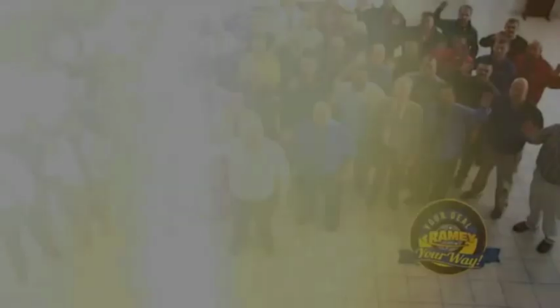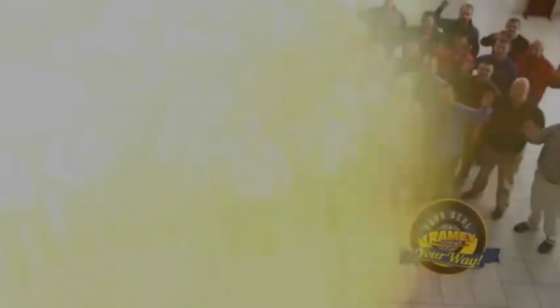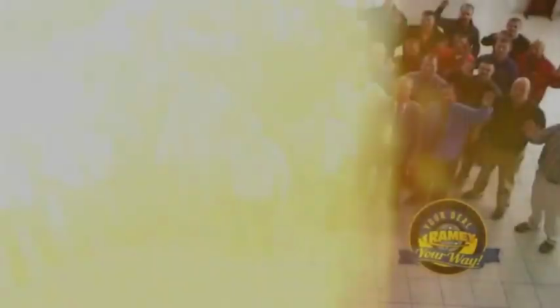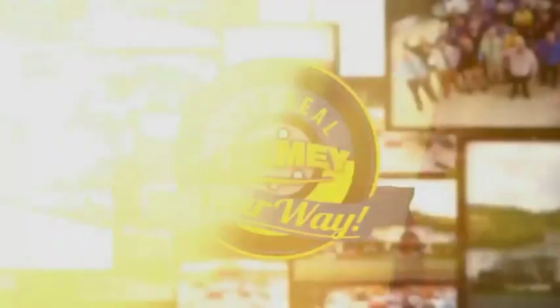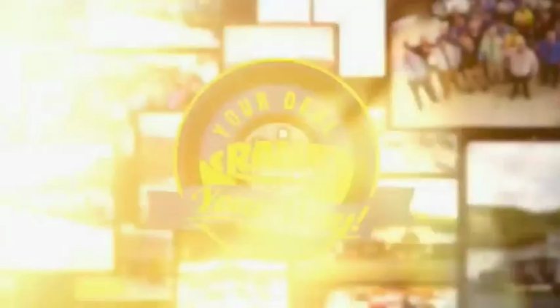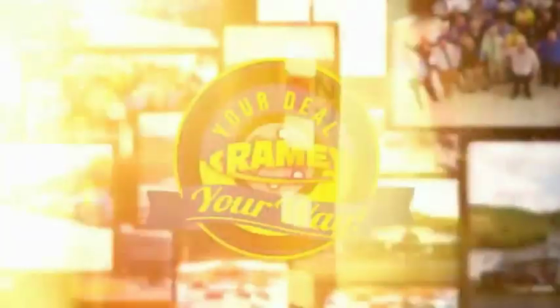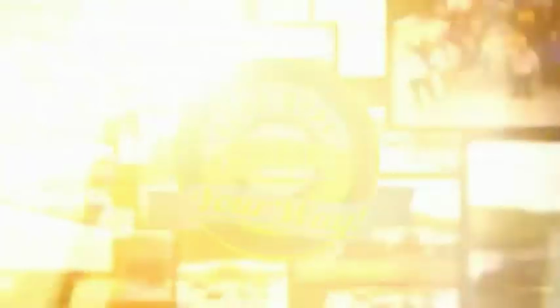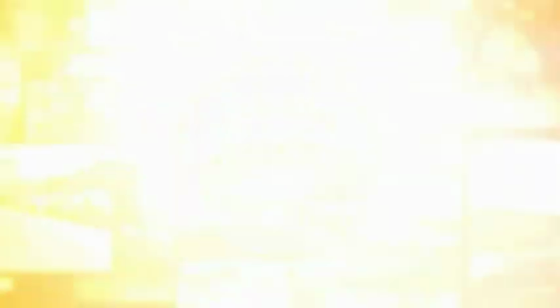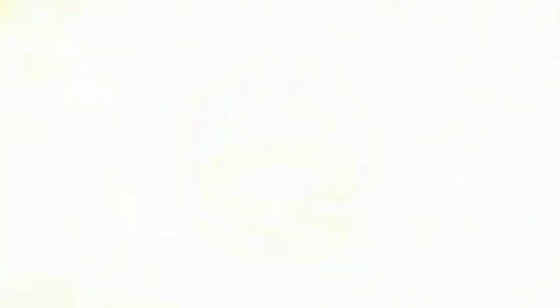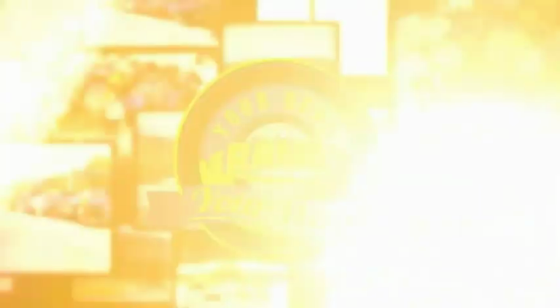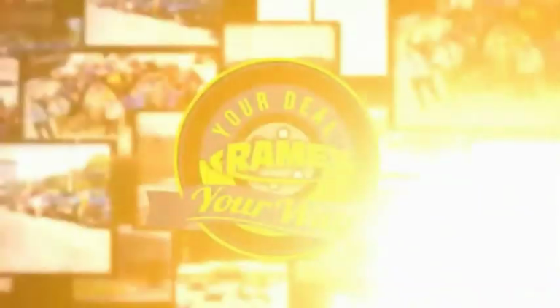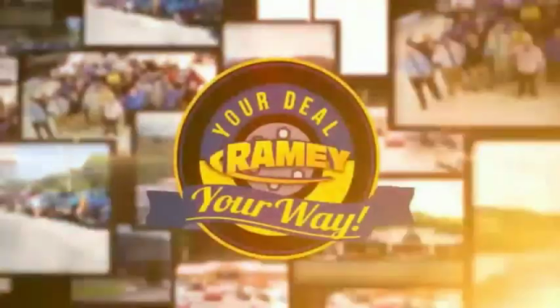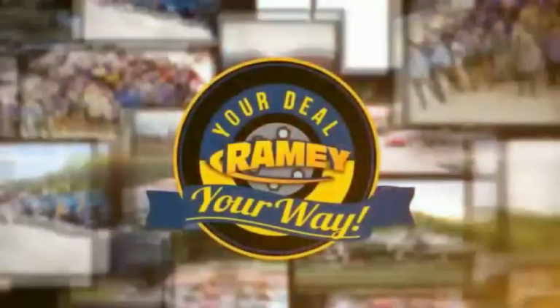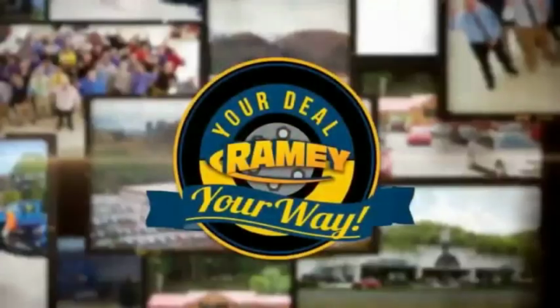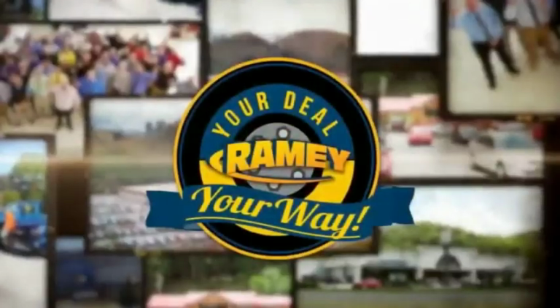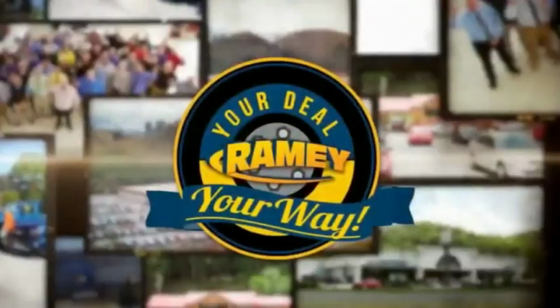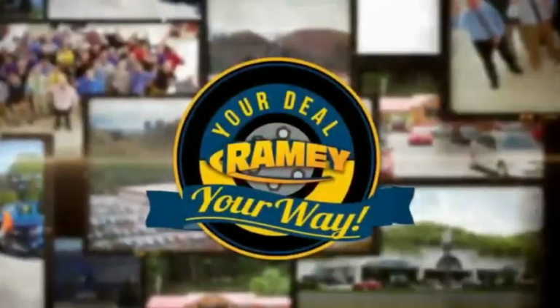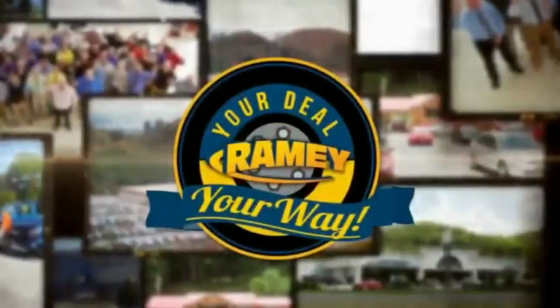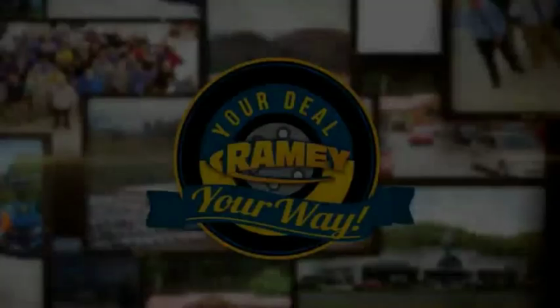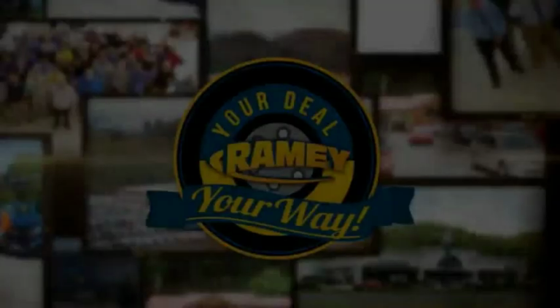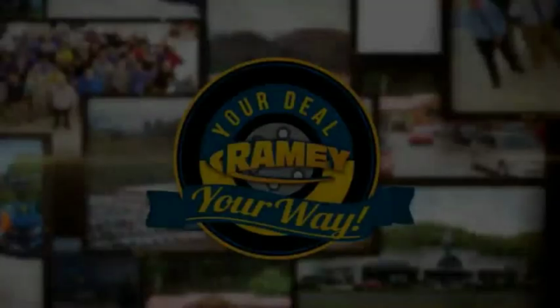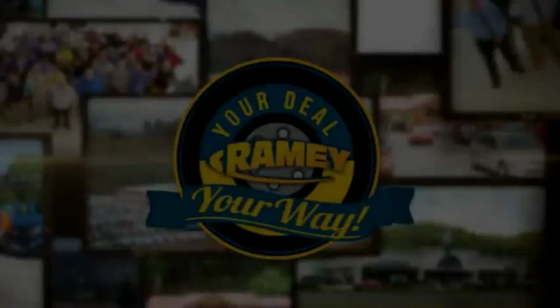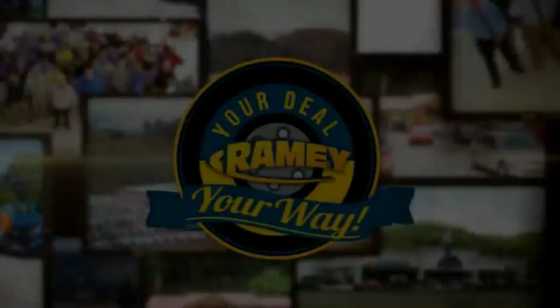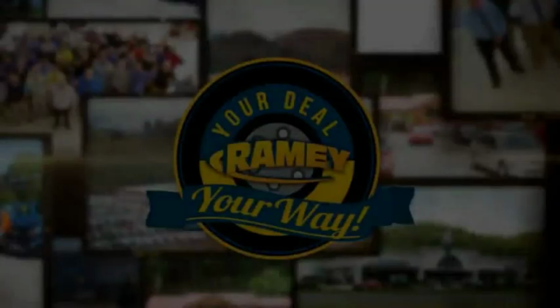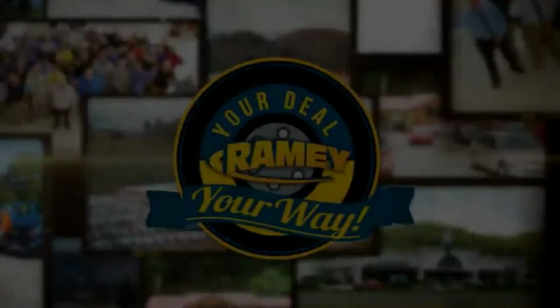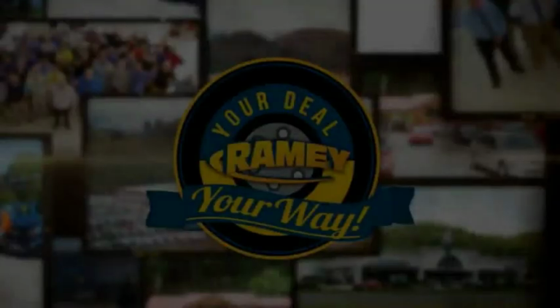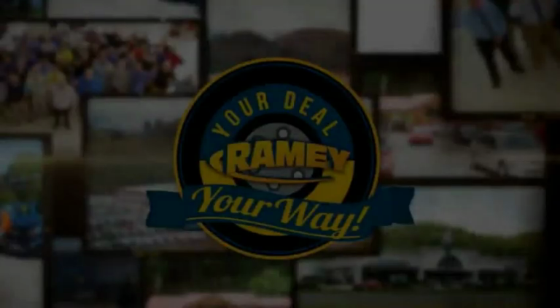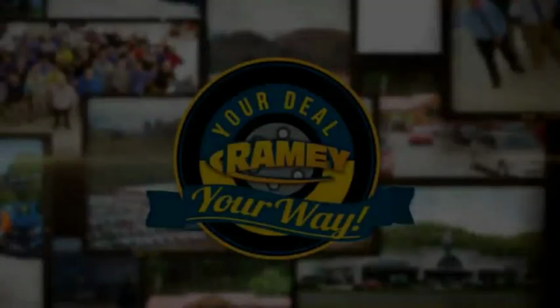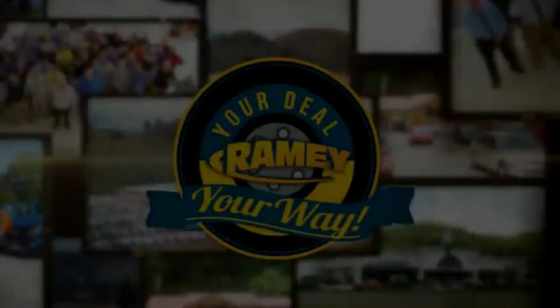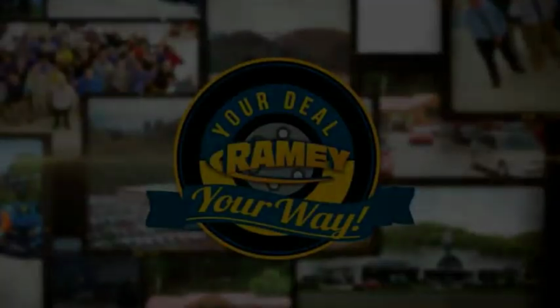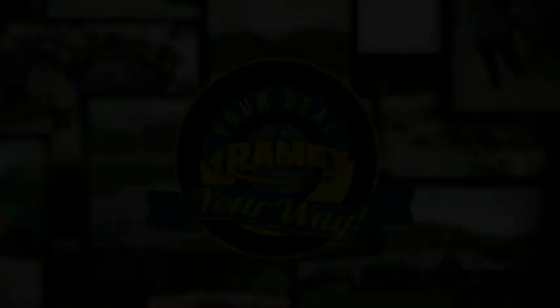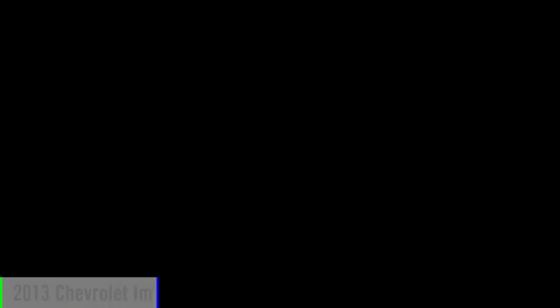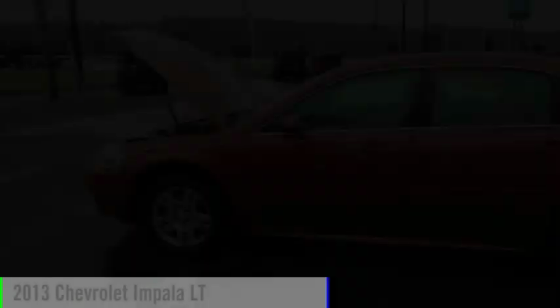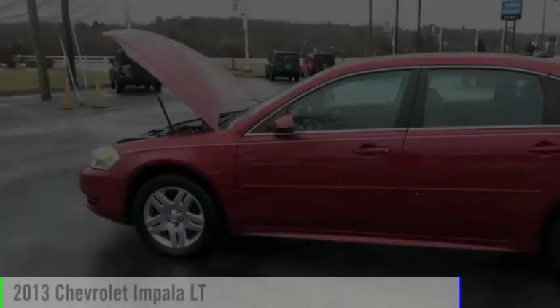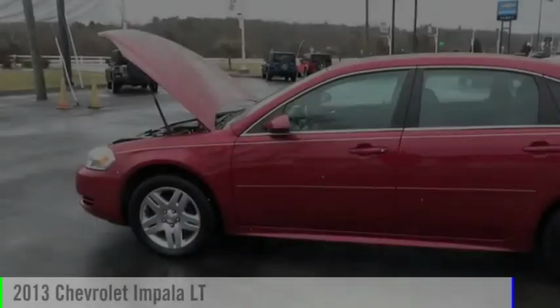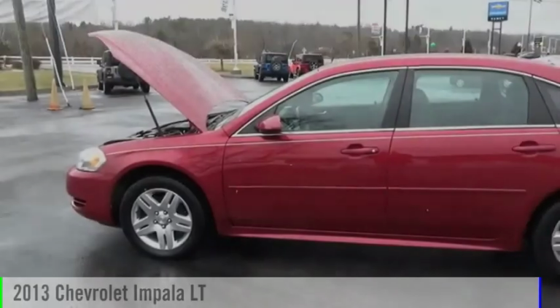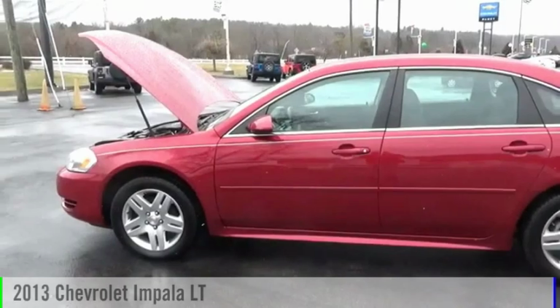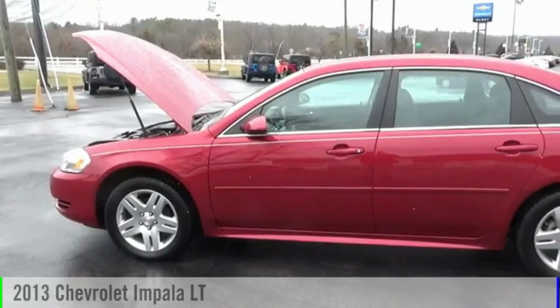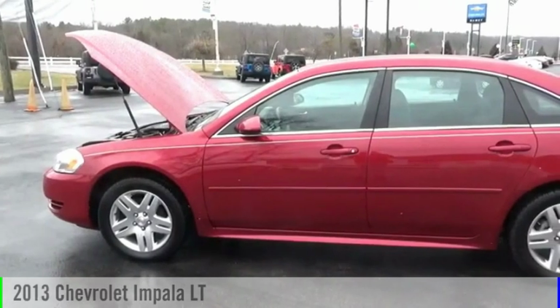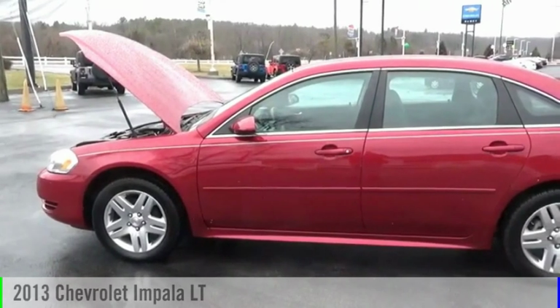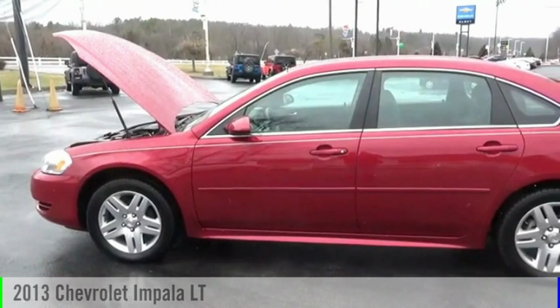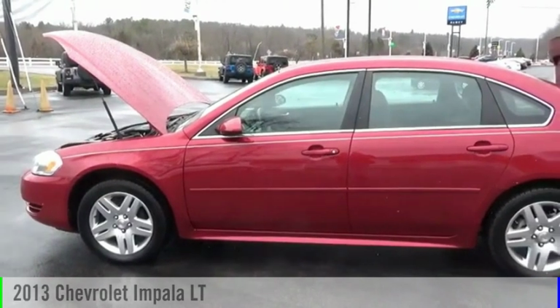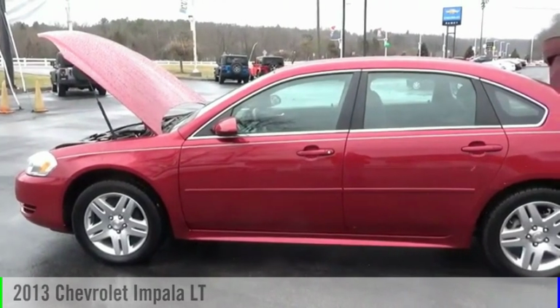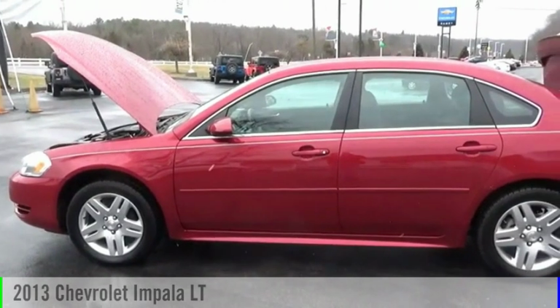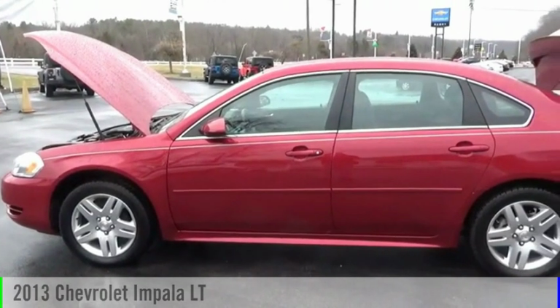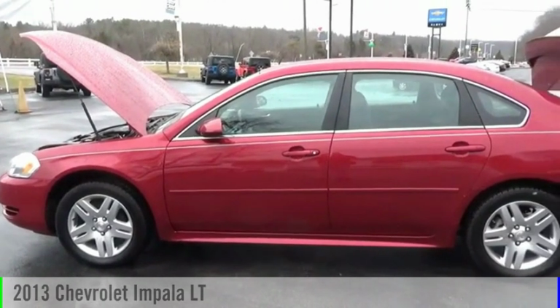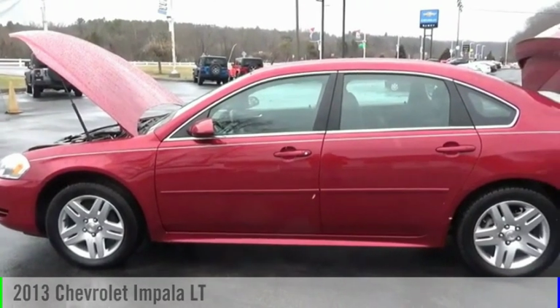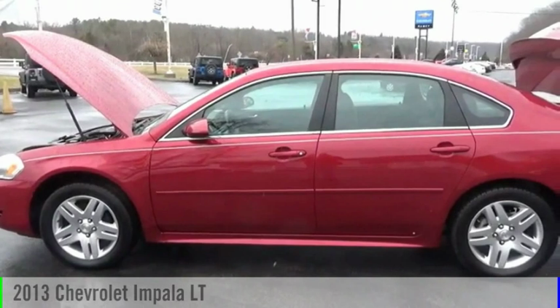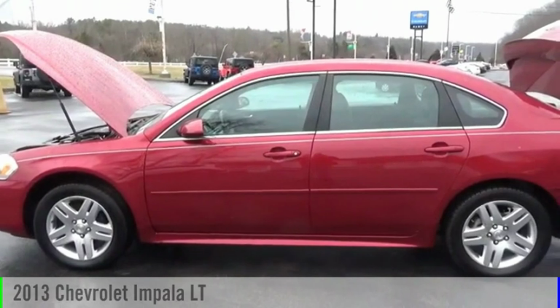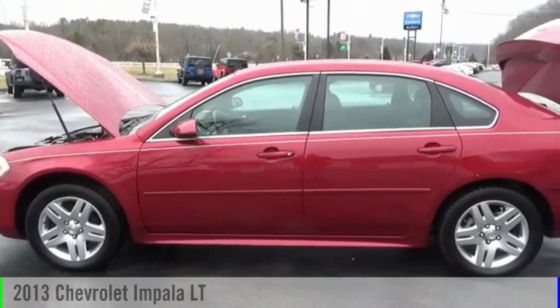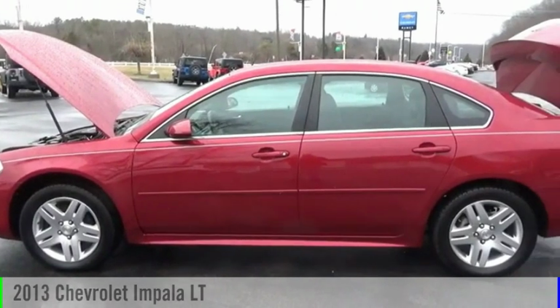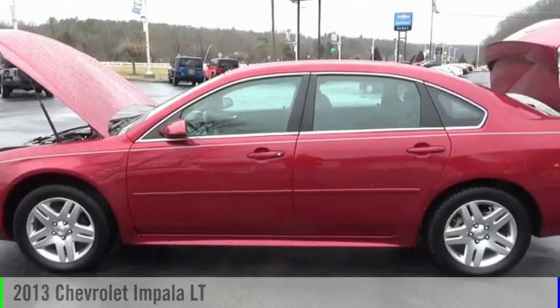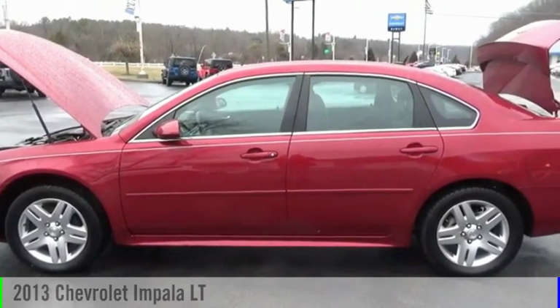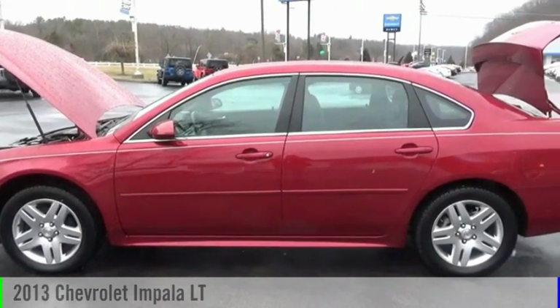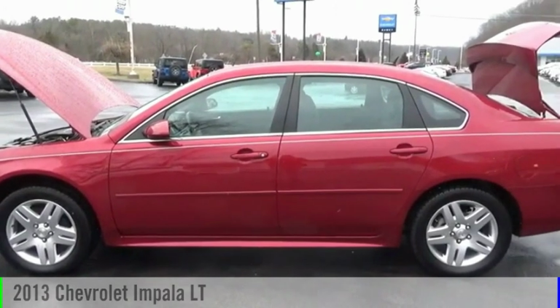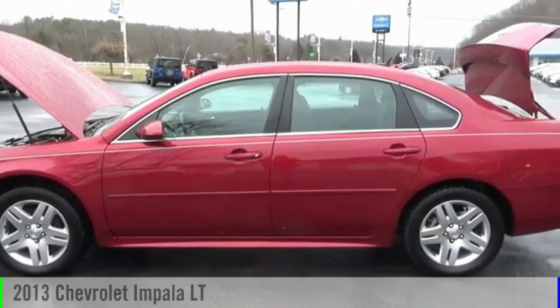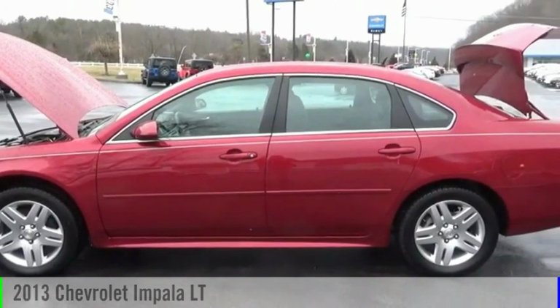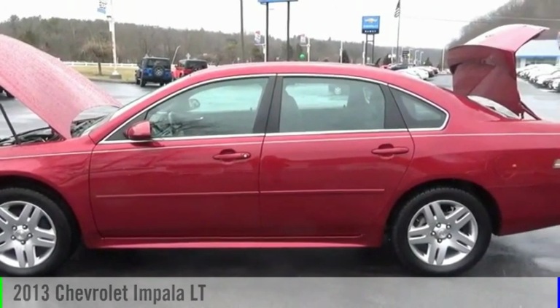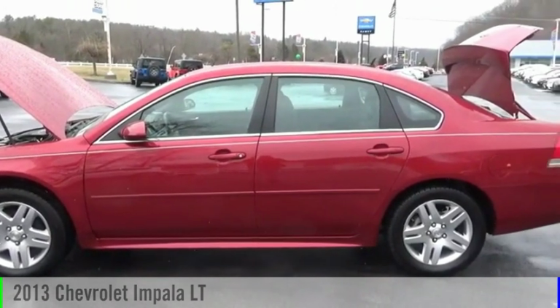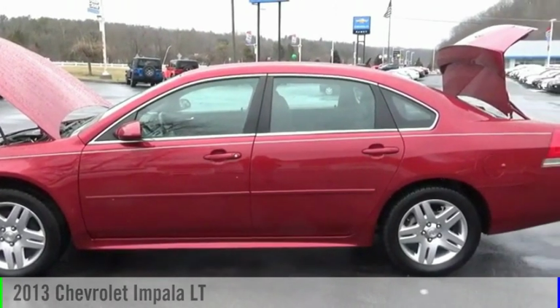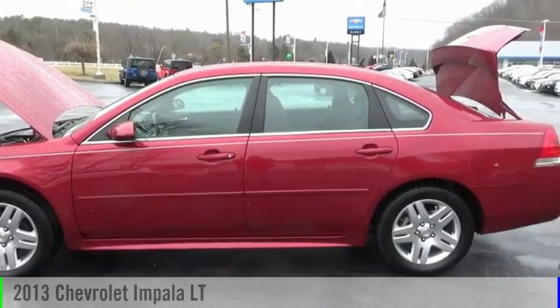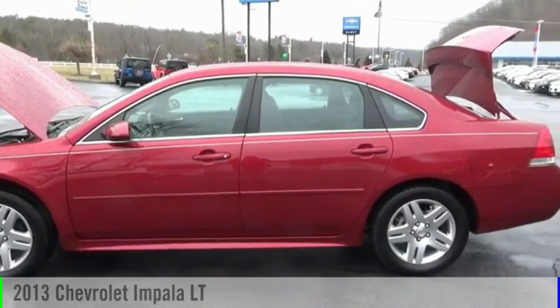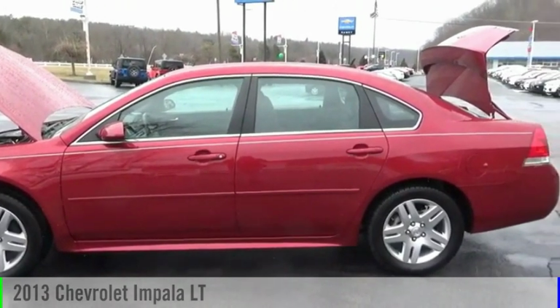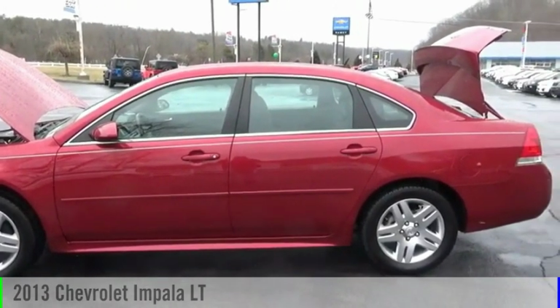Amy, it's your deal, your way. Come test drive the 2013 Impala.